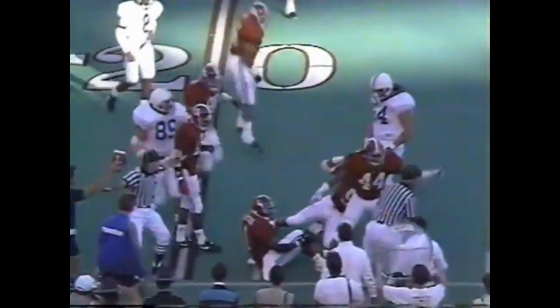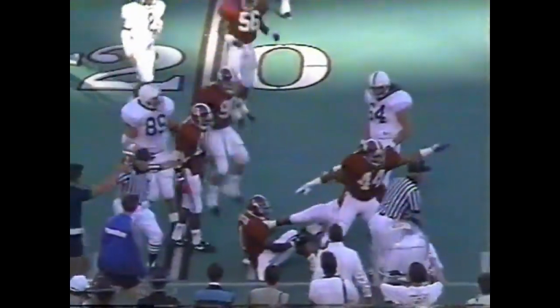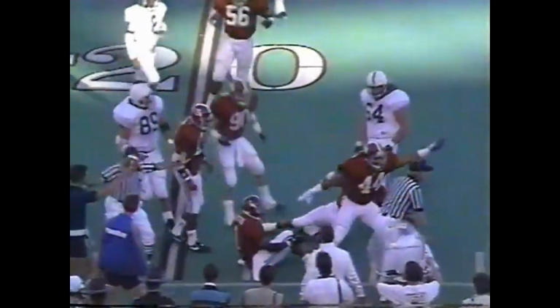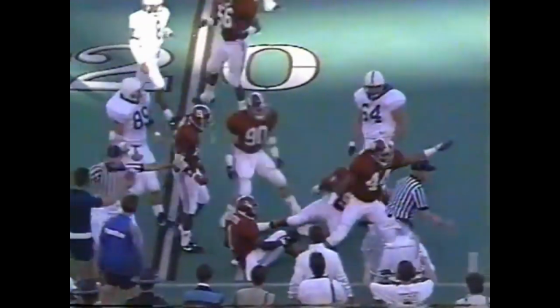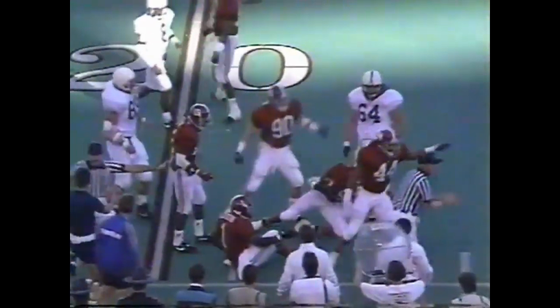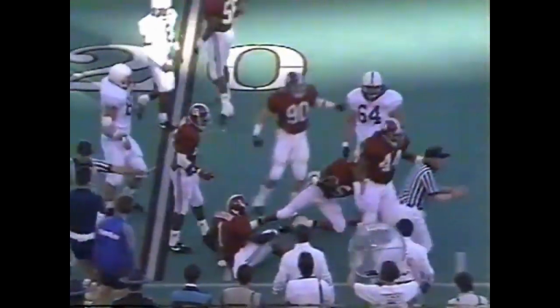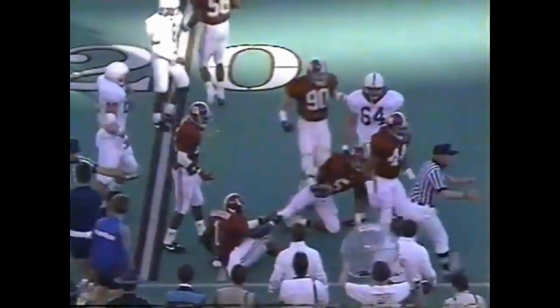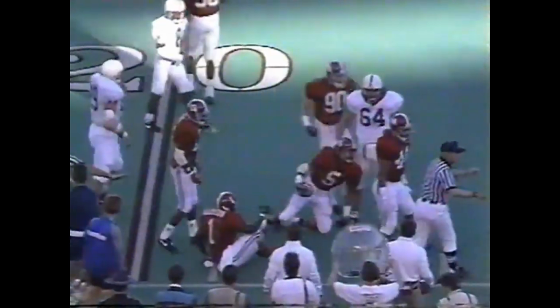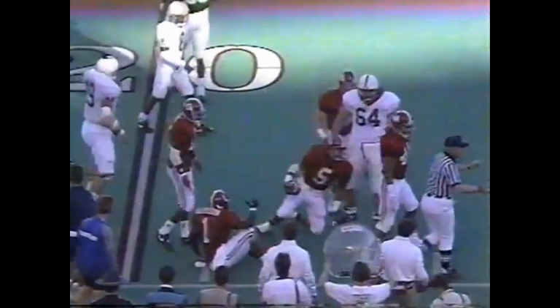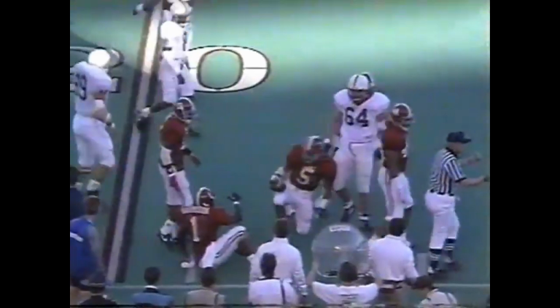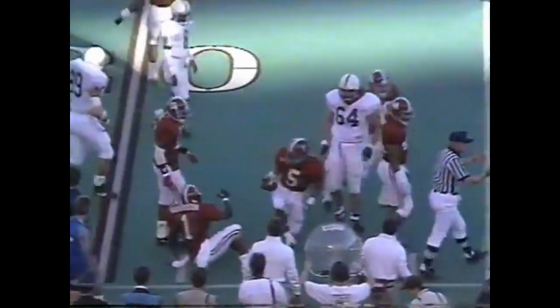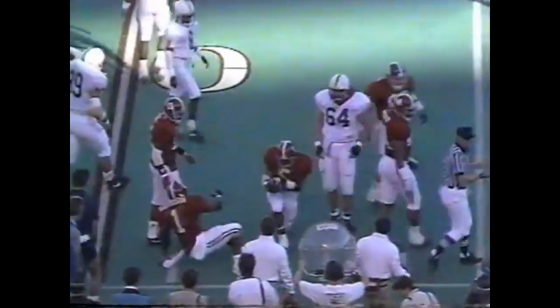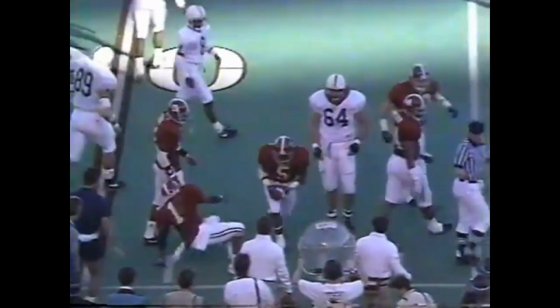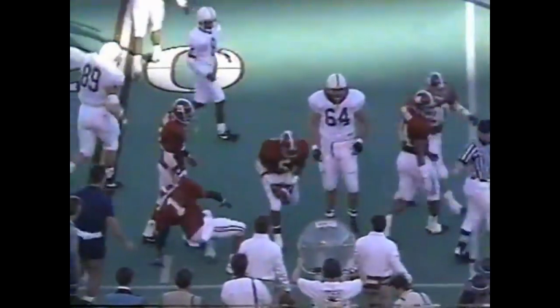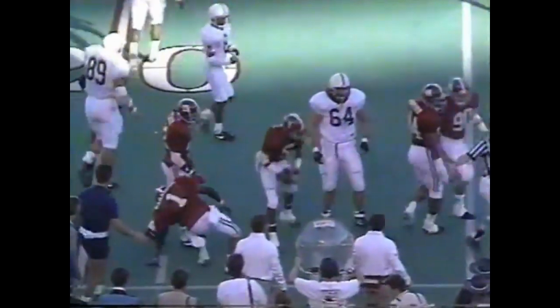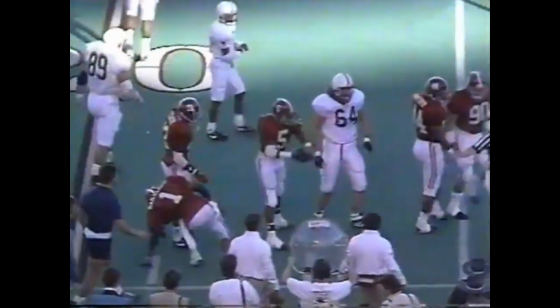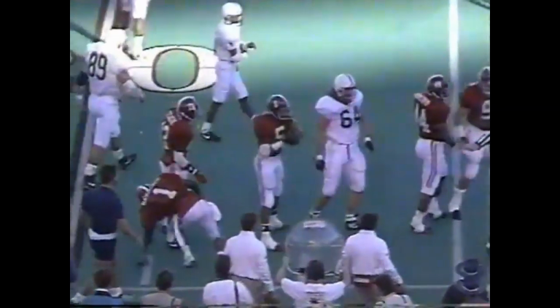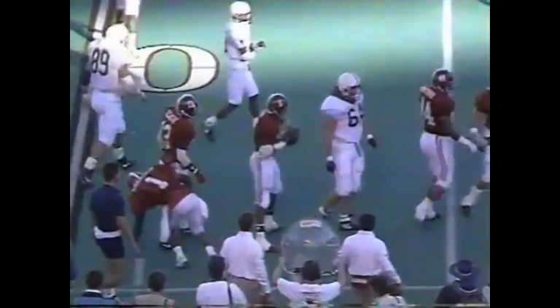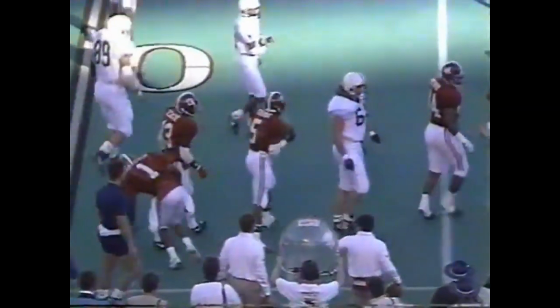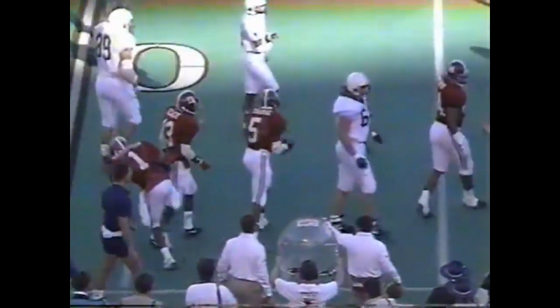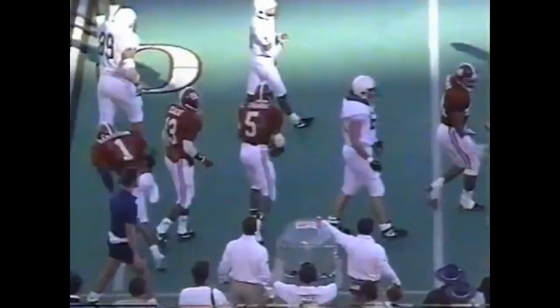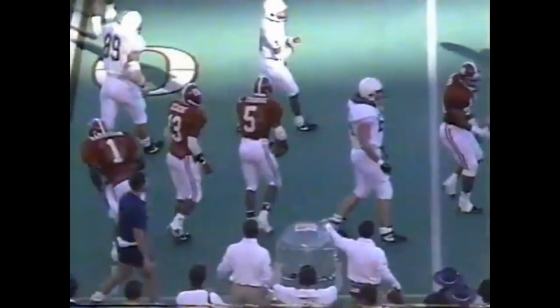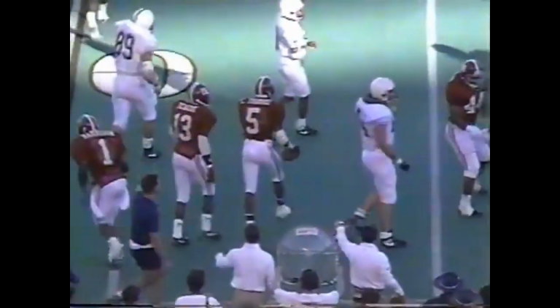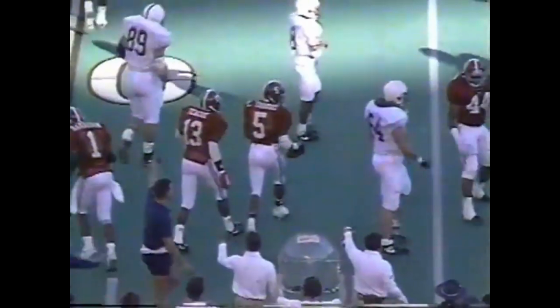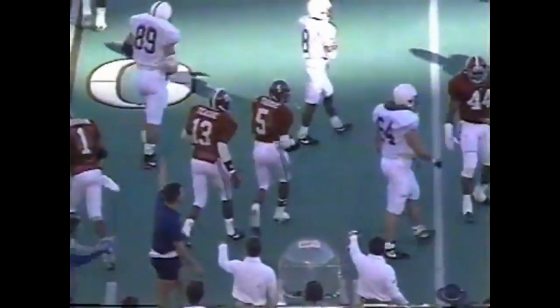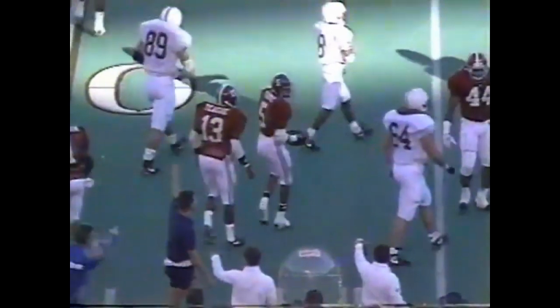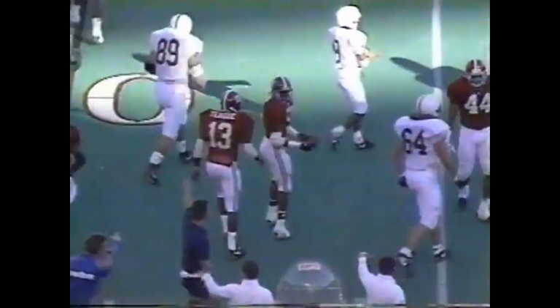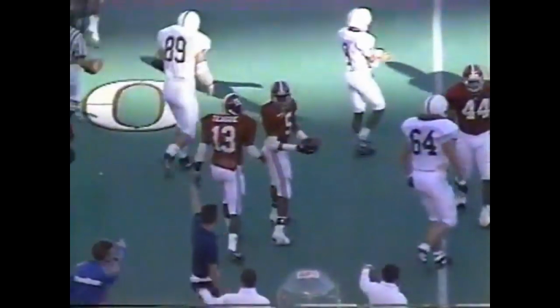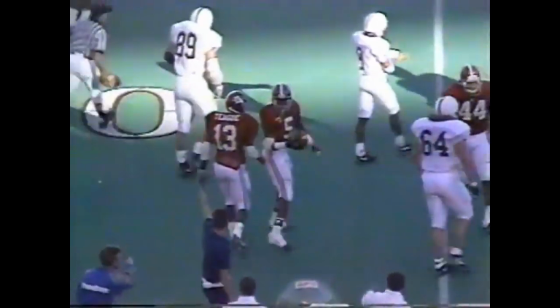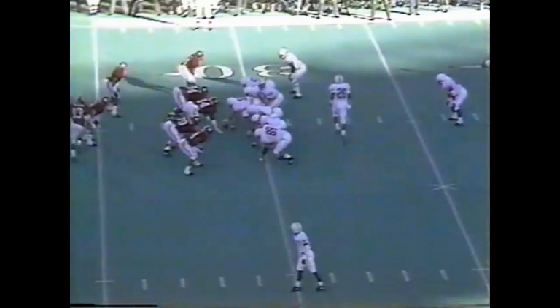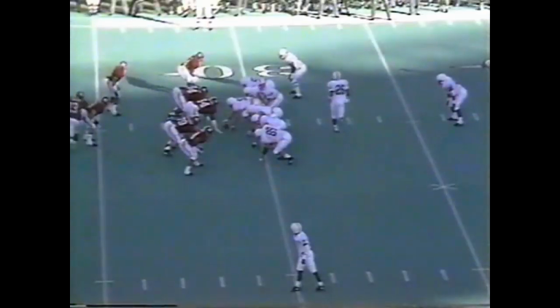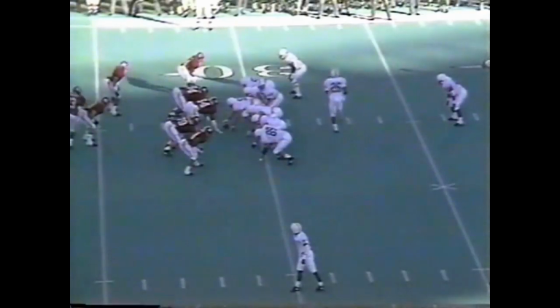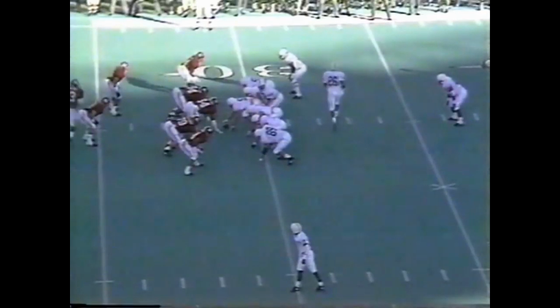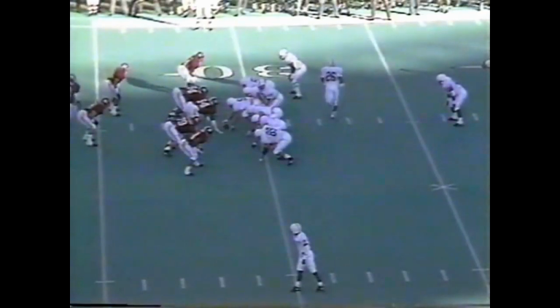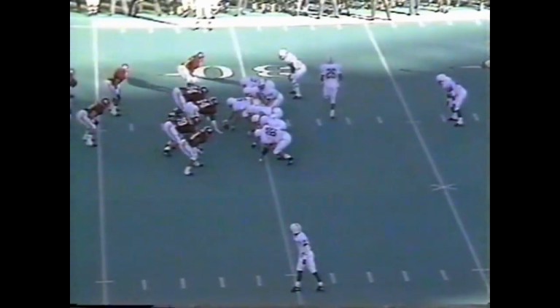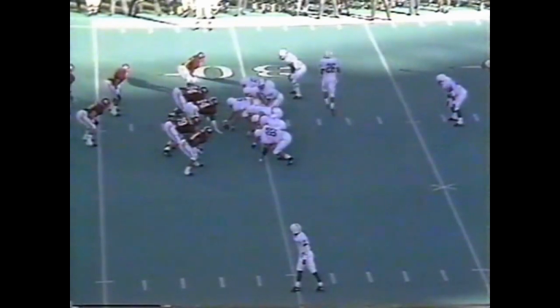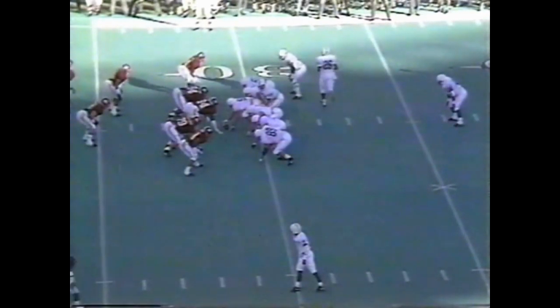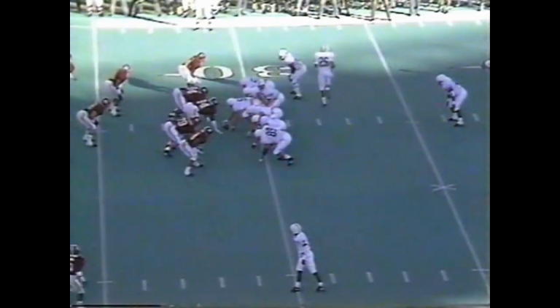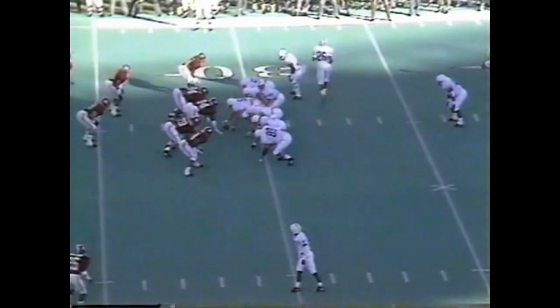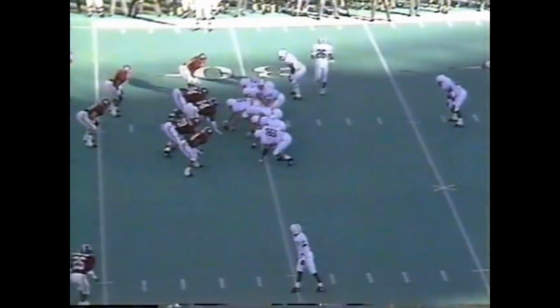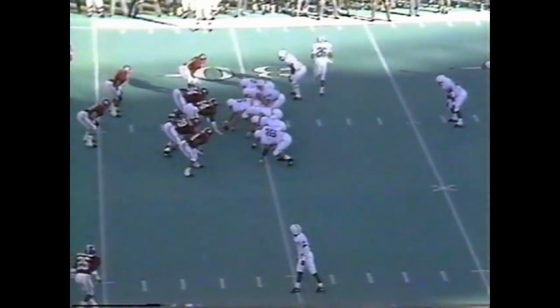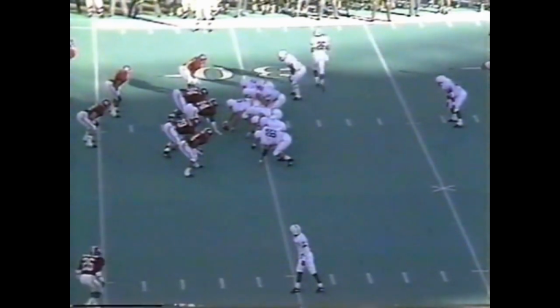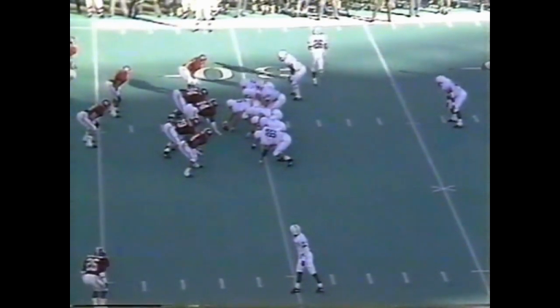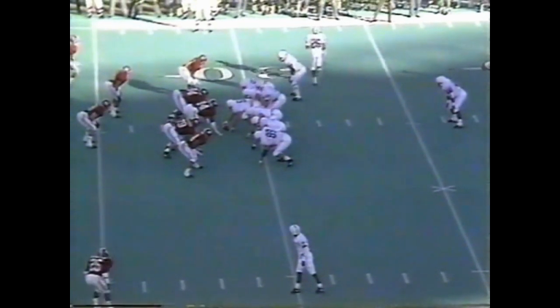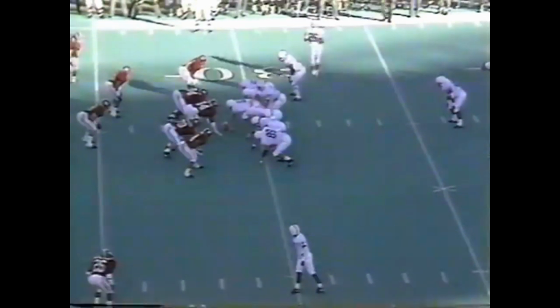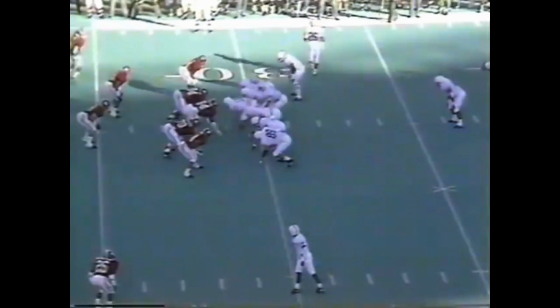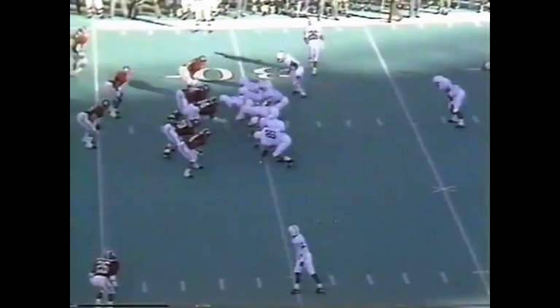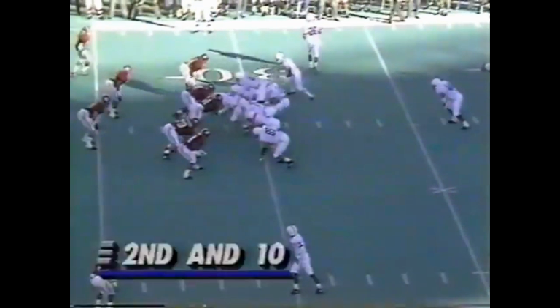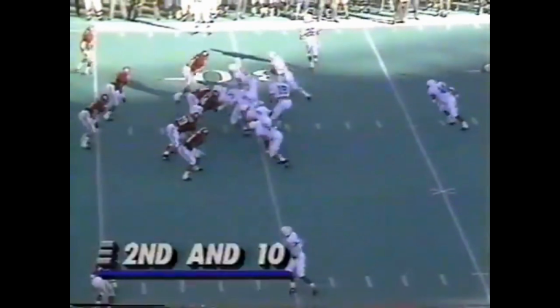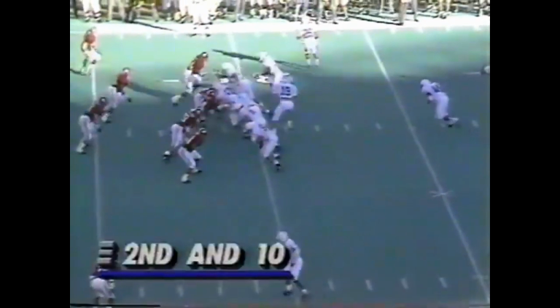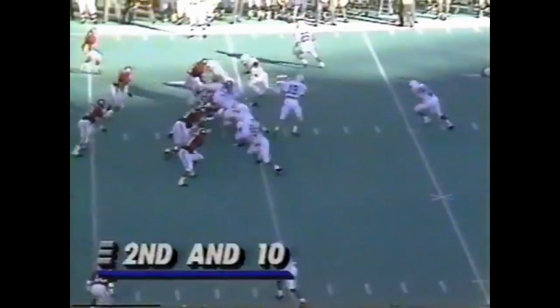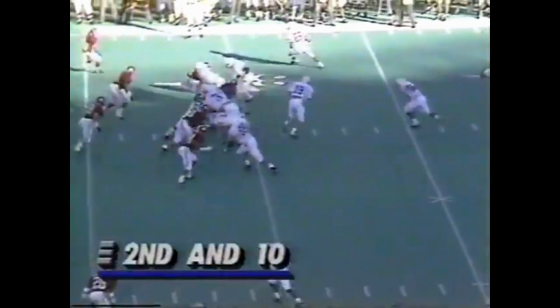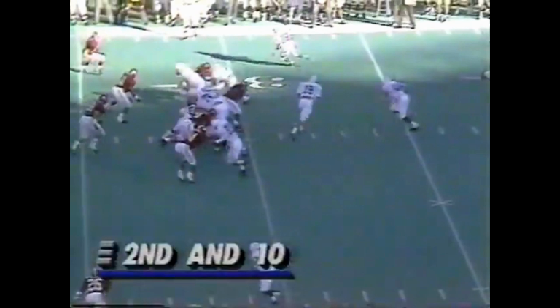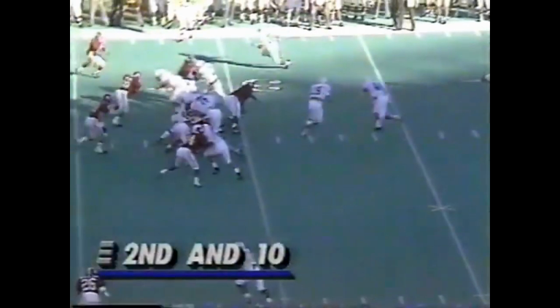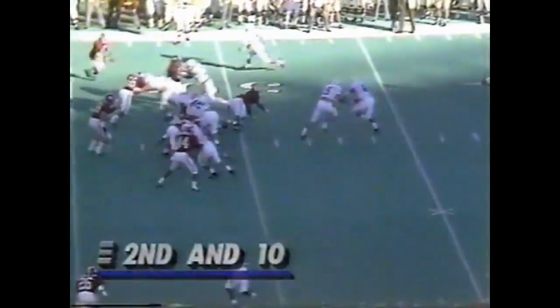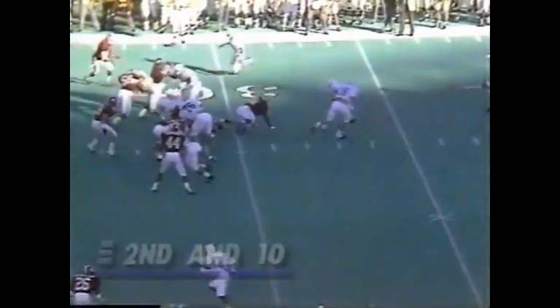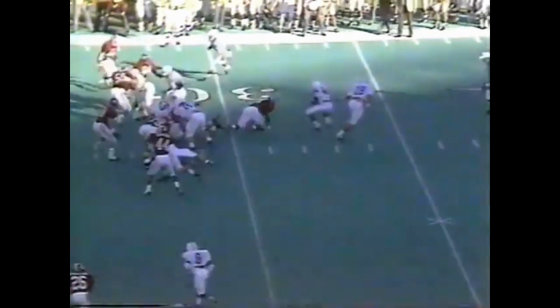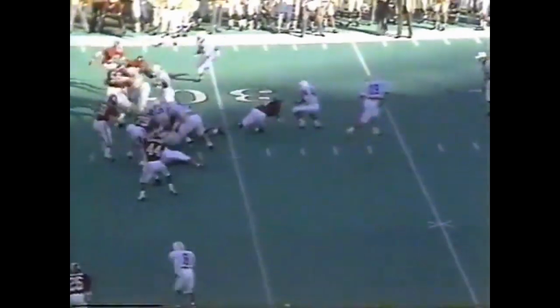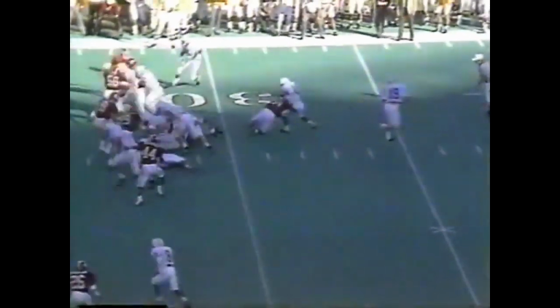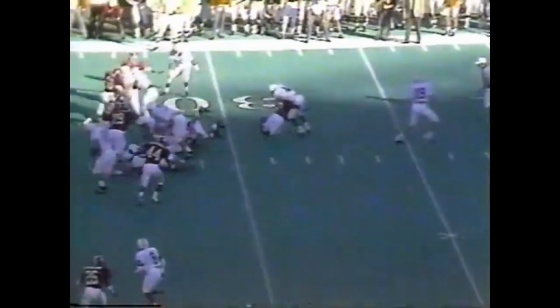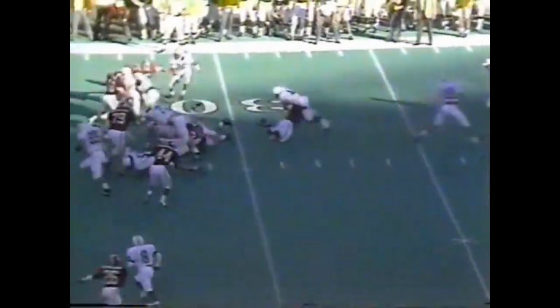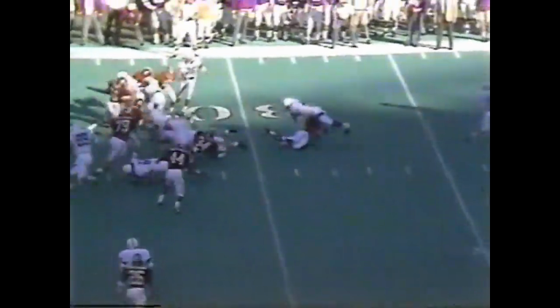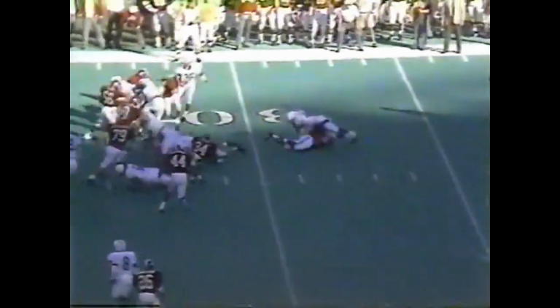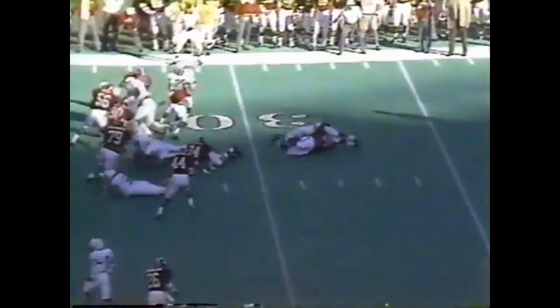Through the hands of his intended receiver, Al Golden. Second and ten from the 29 of Alabama, no score early in the first quarter.